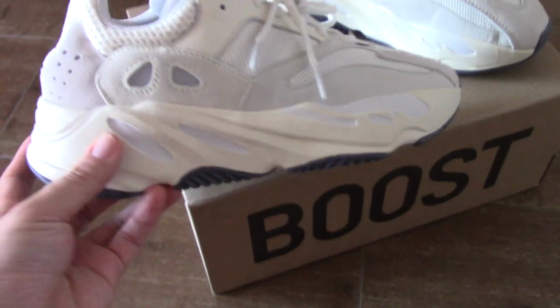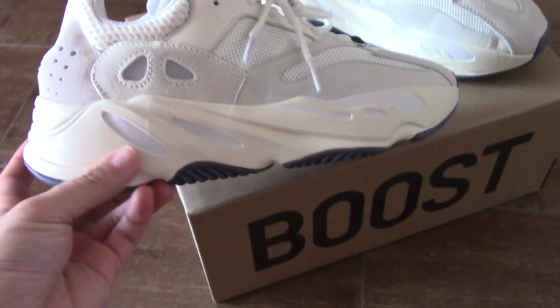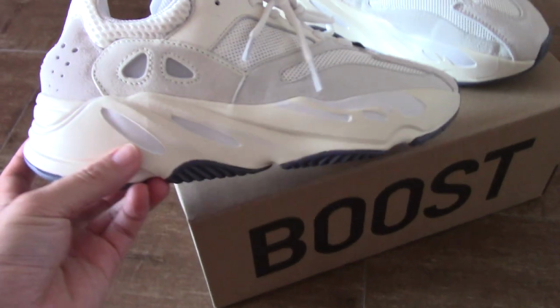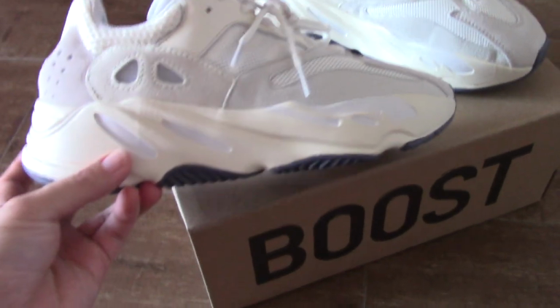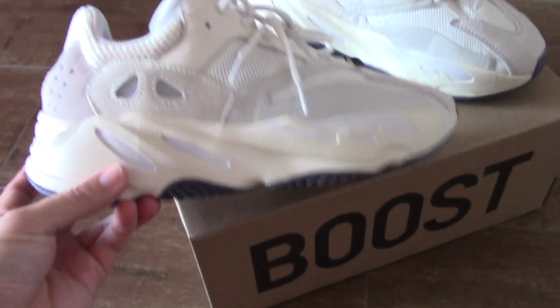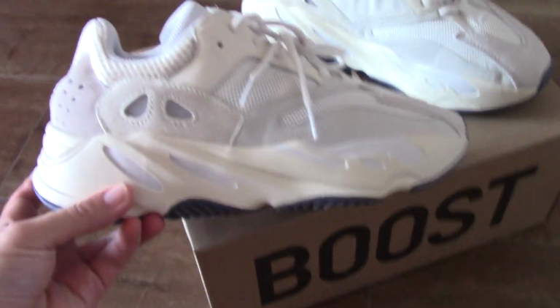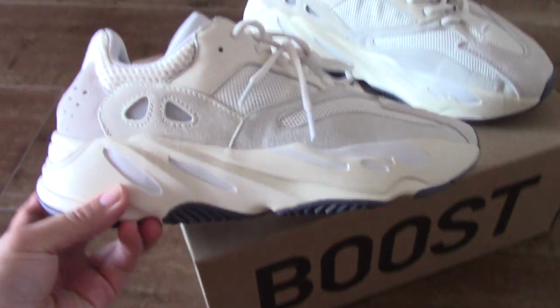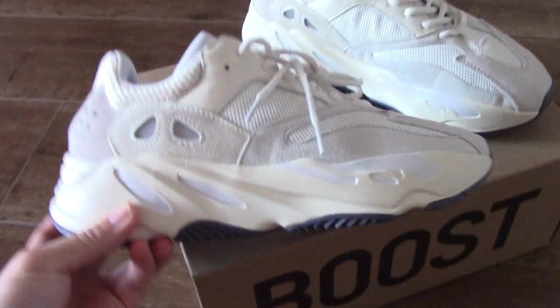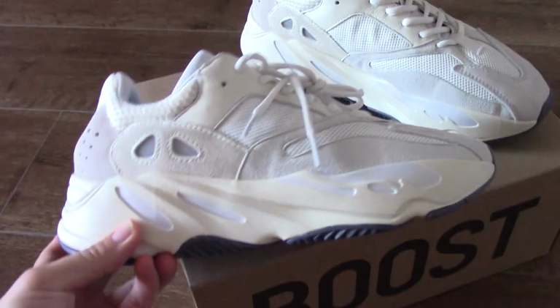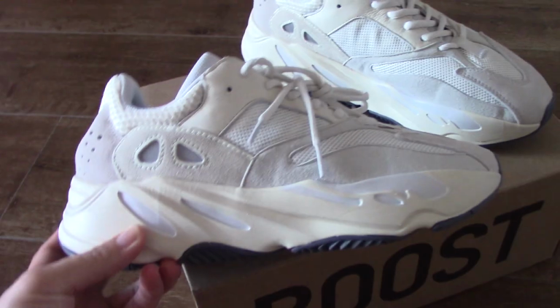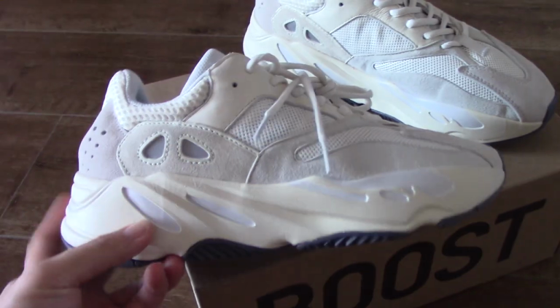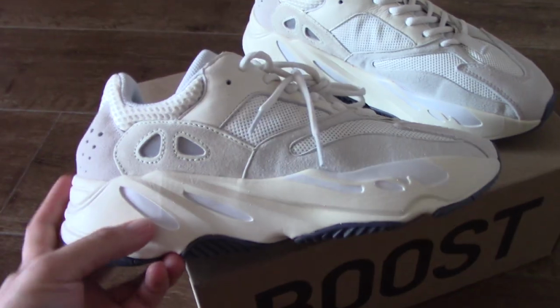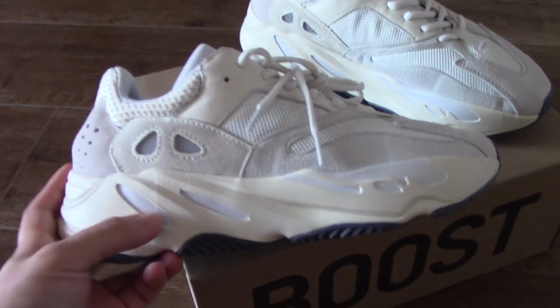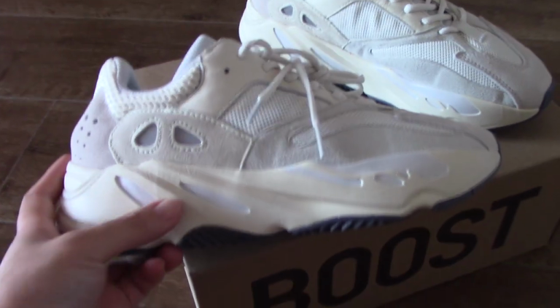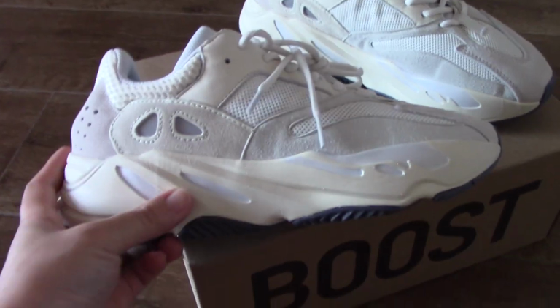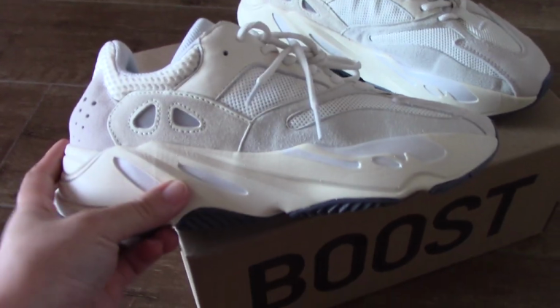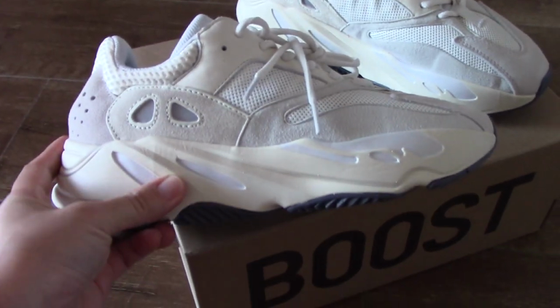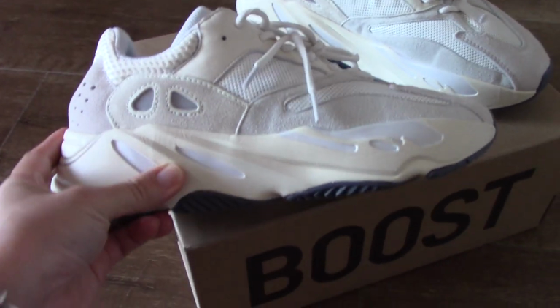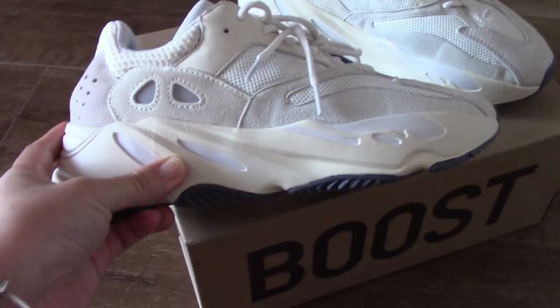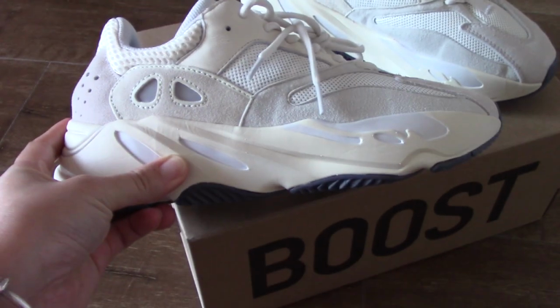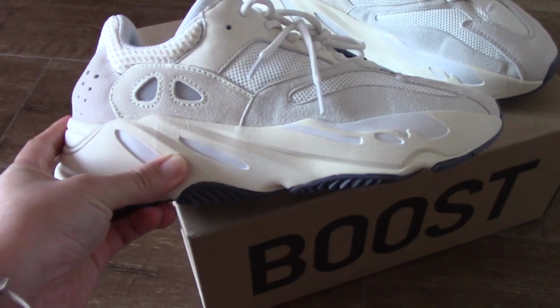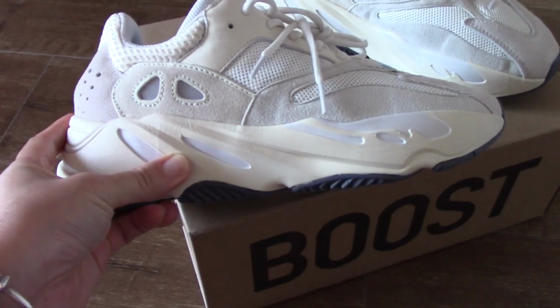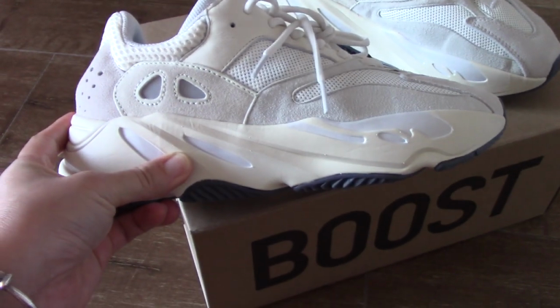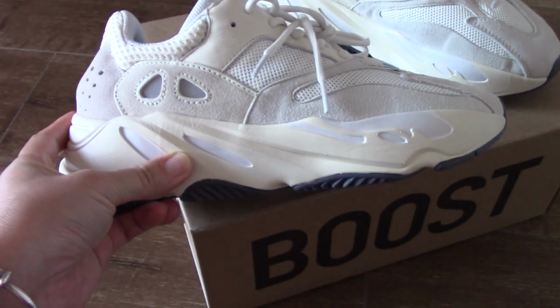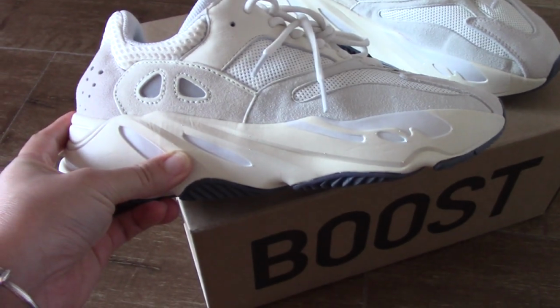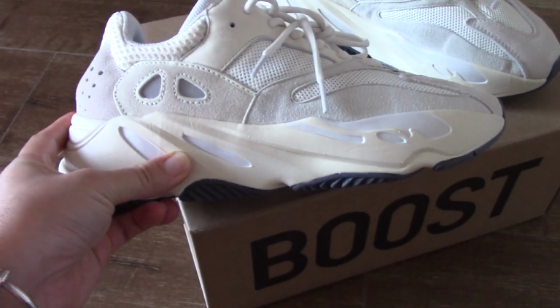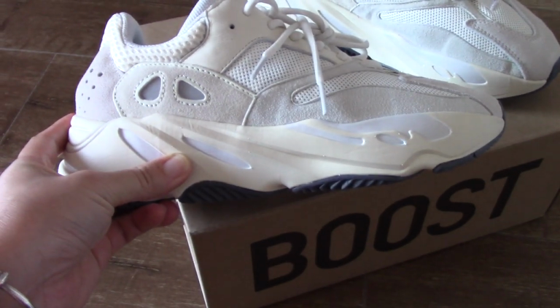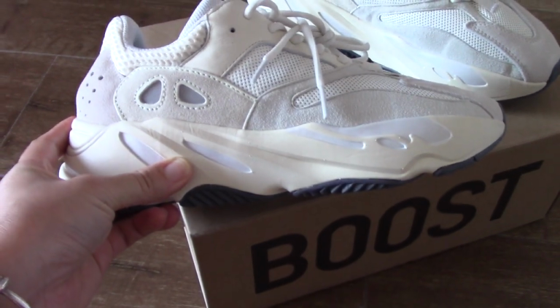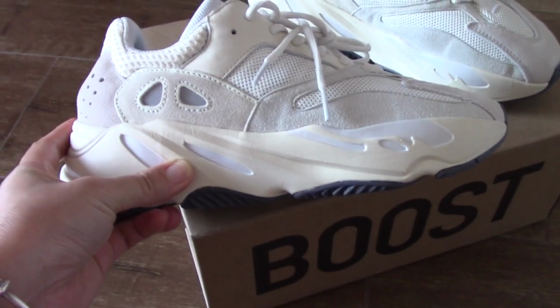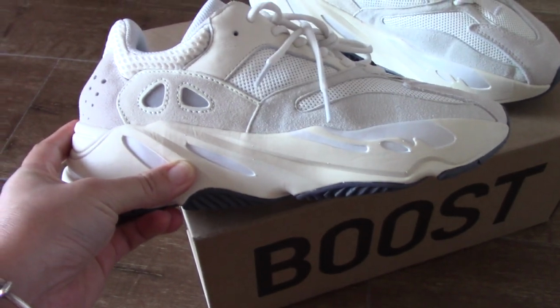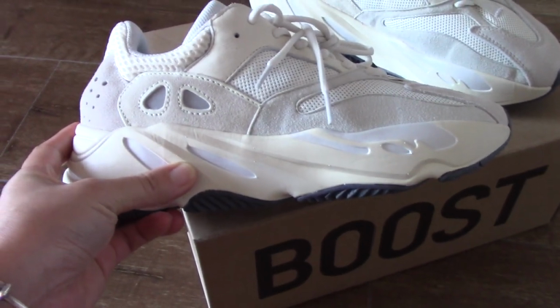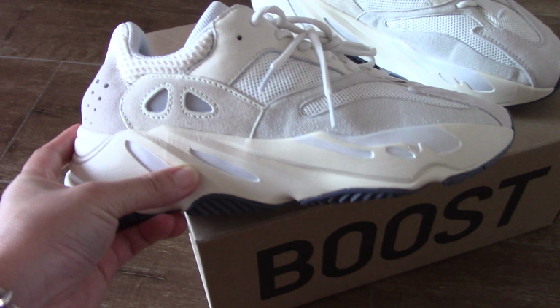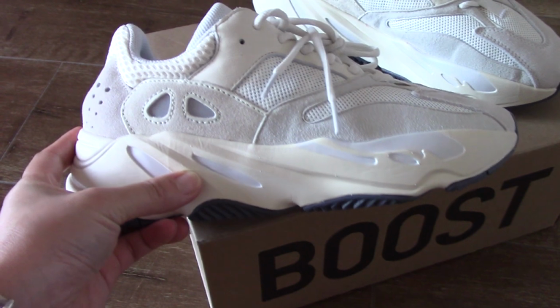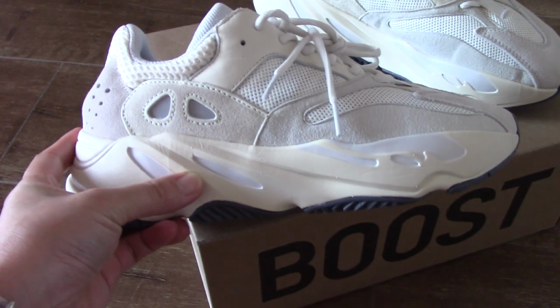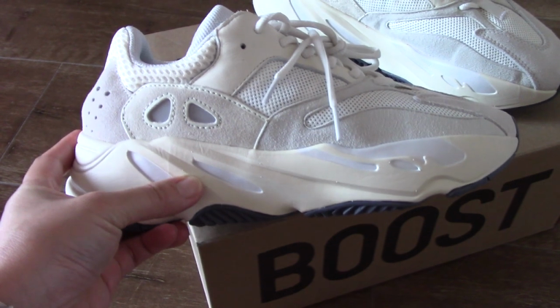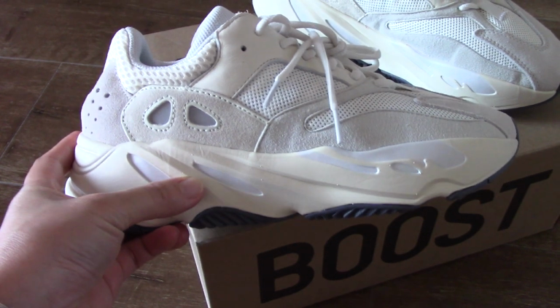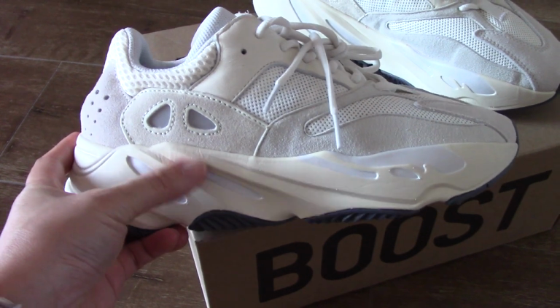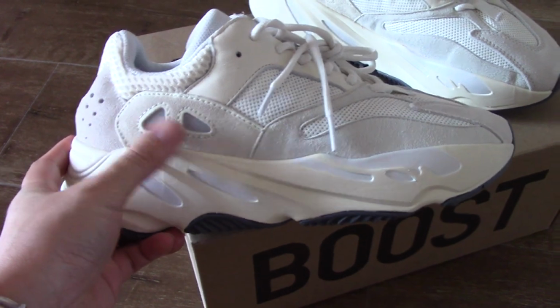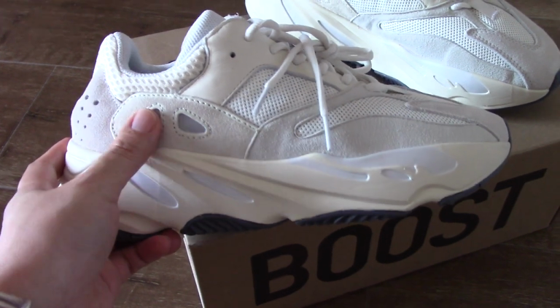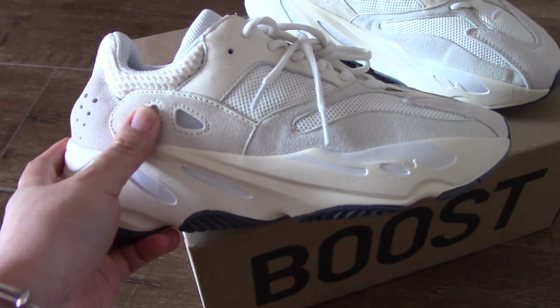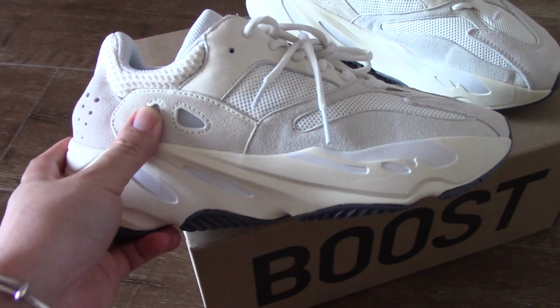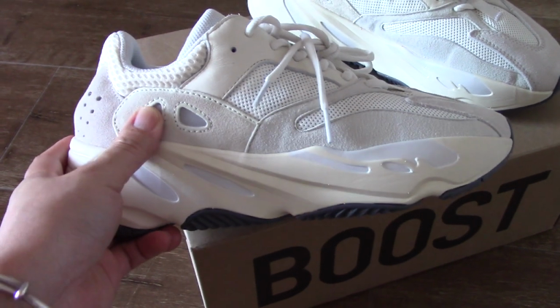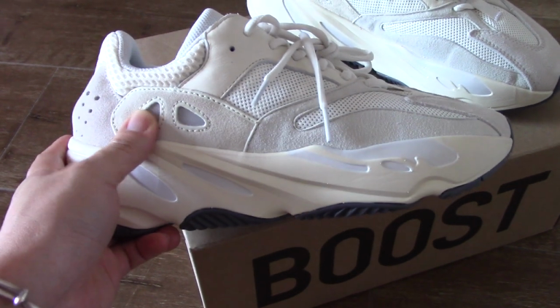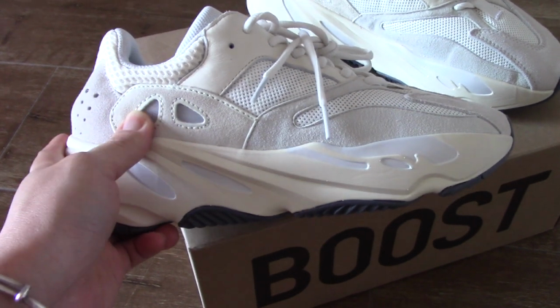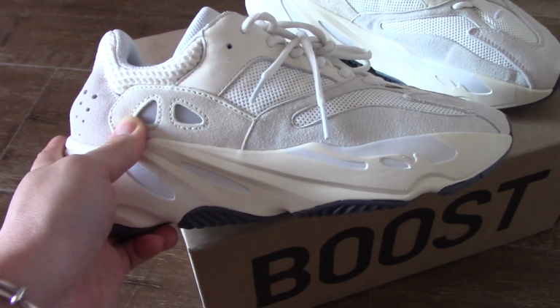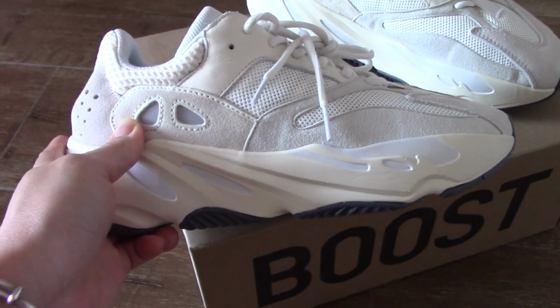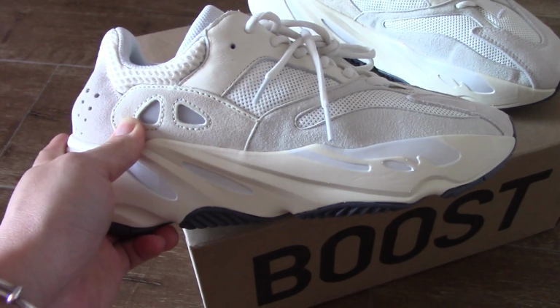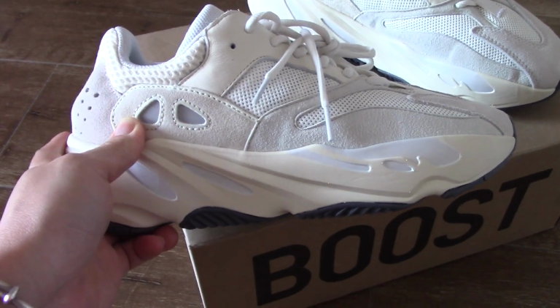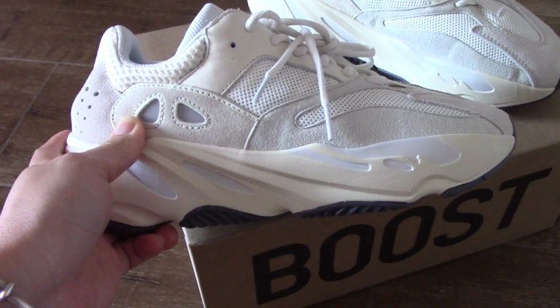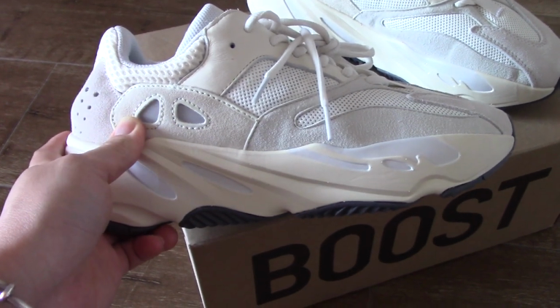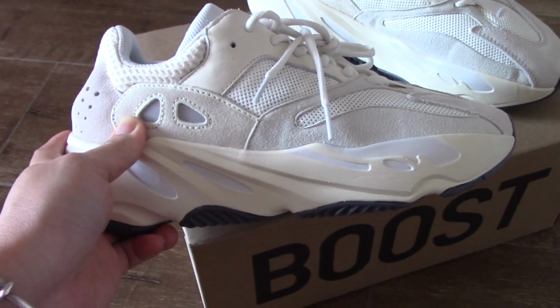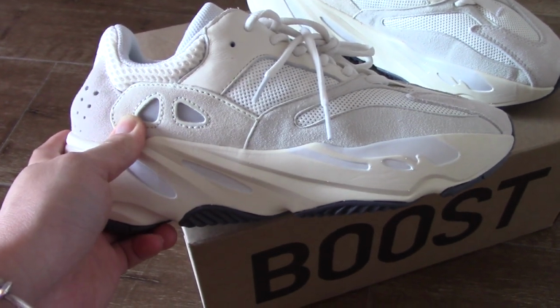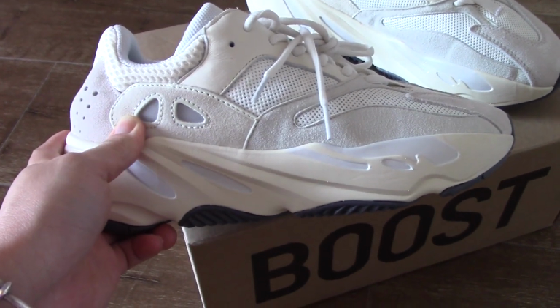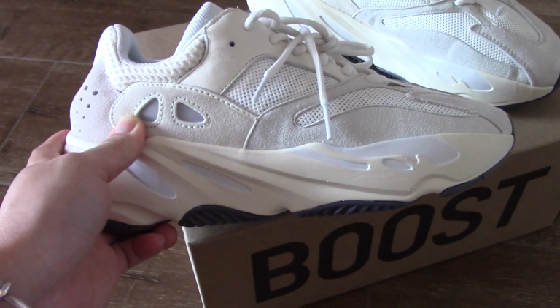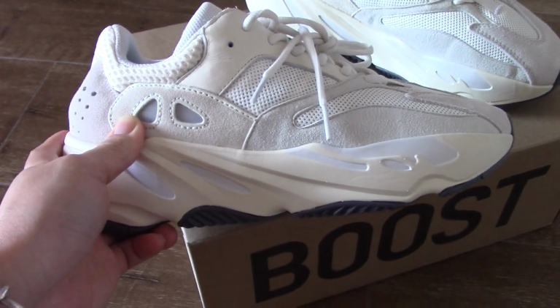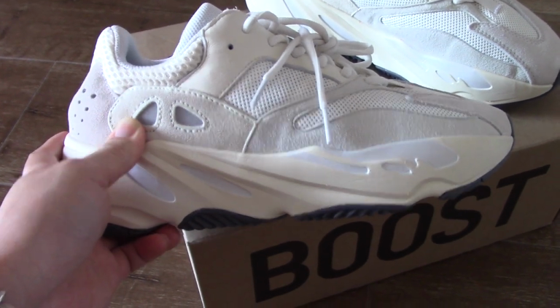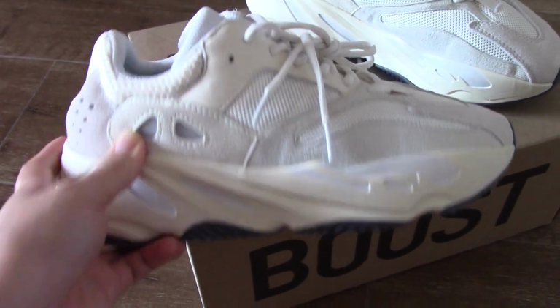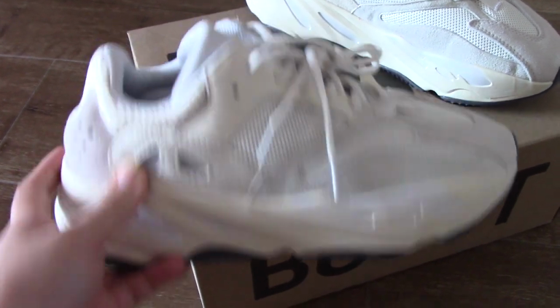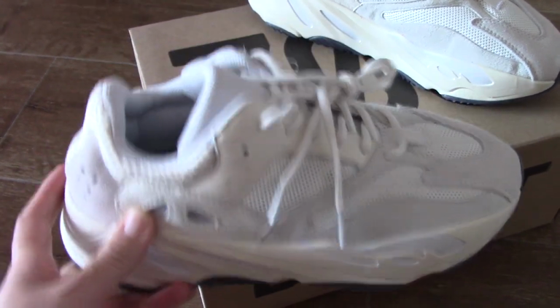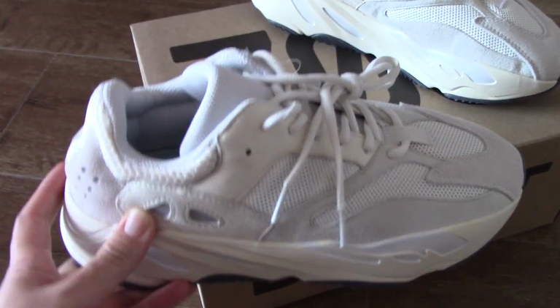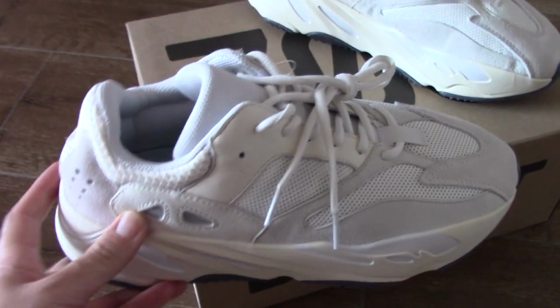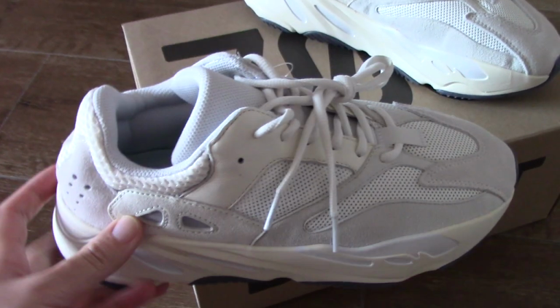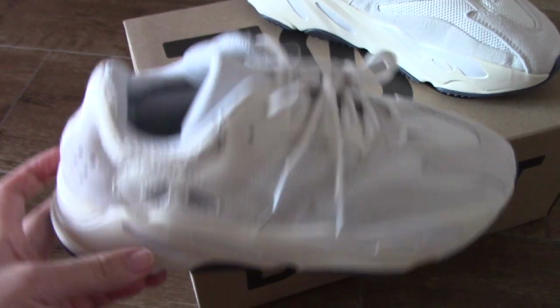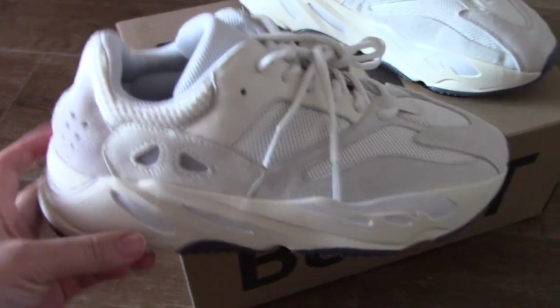And the other side — it's the same design. You can see, really good.